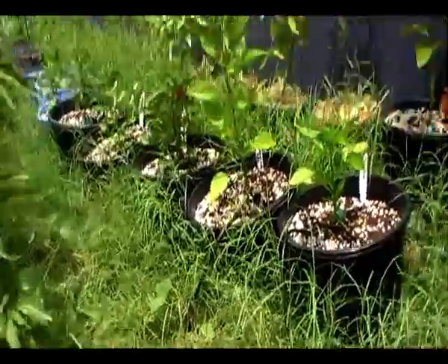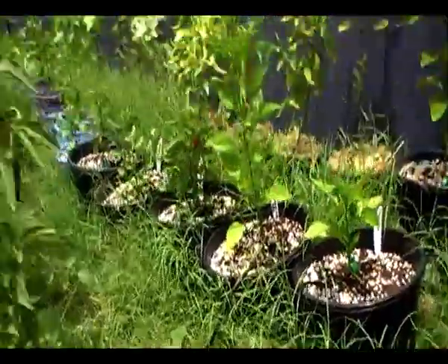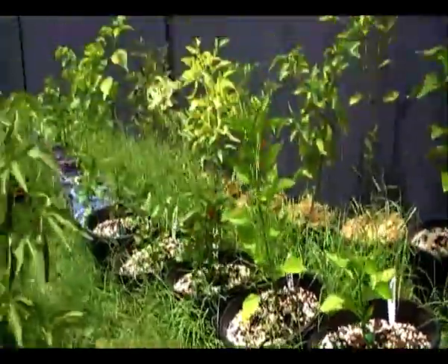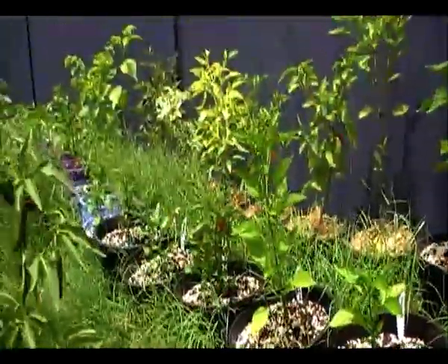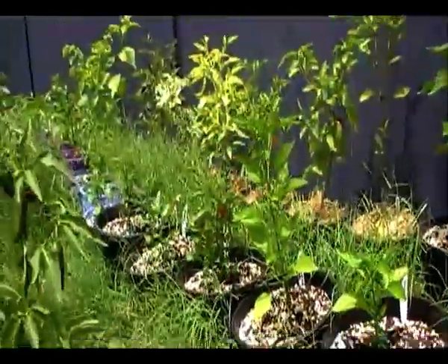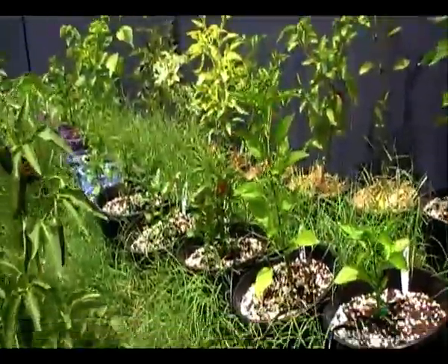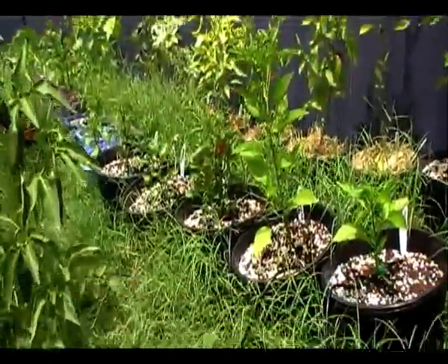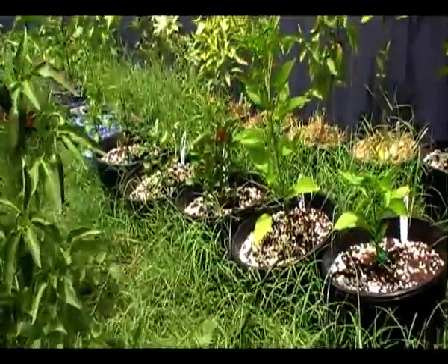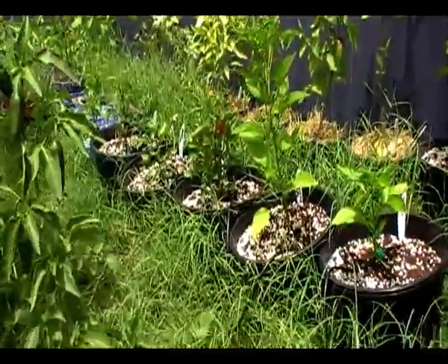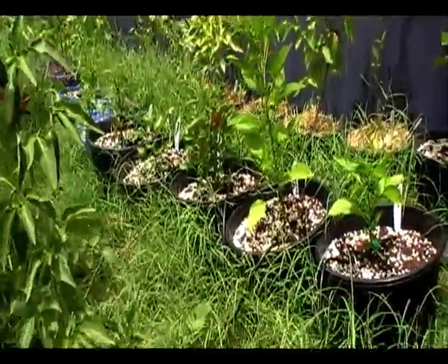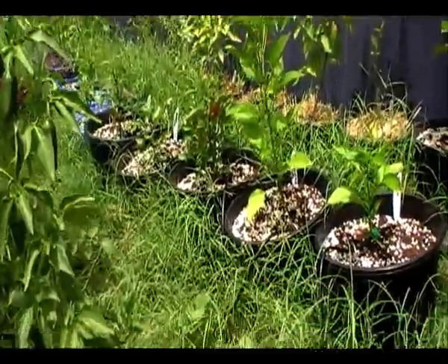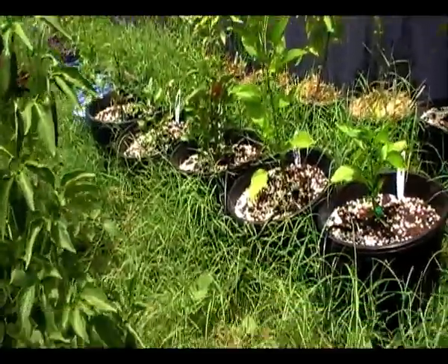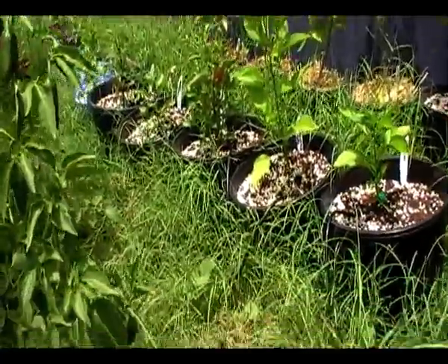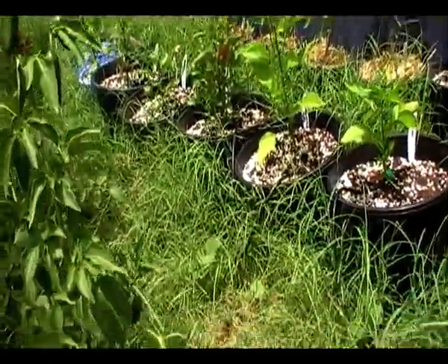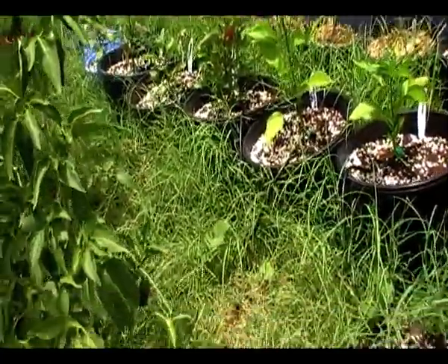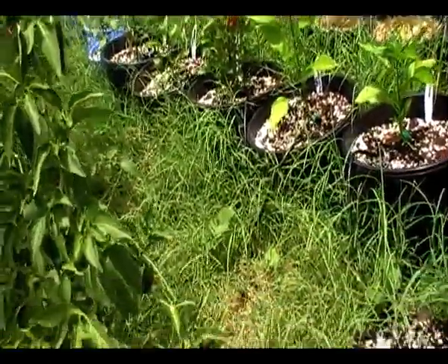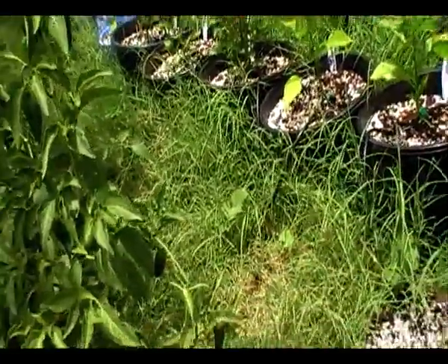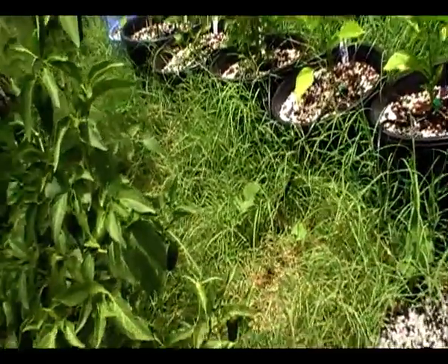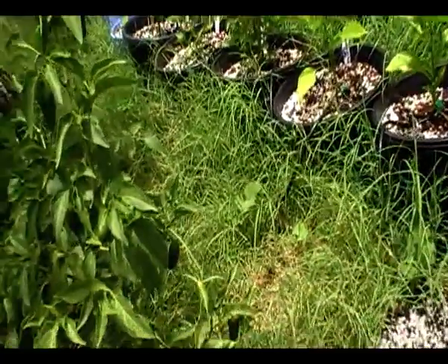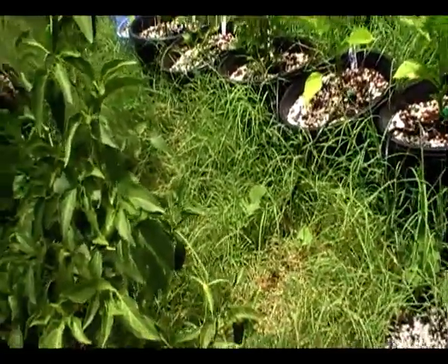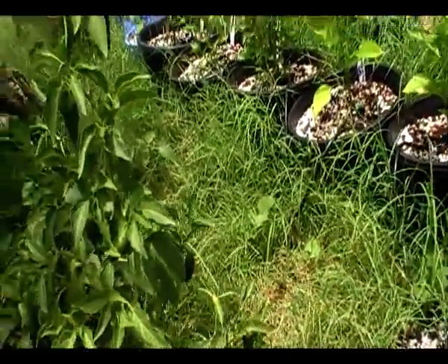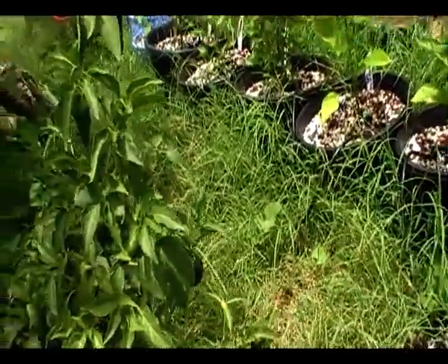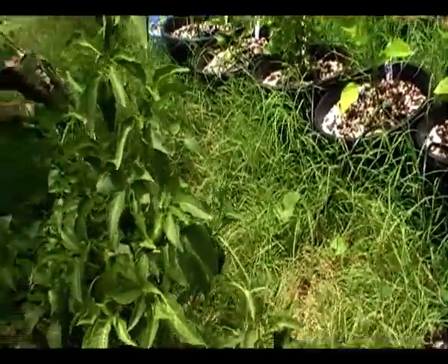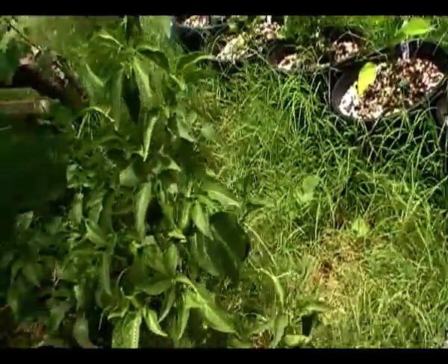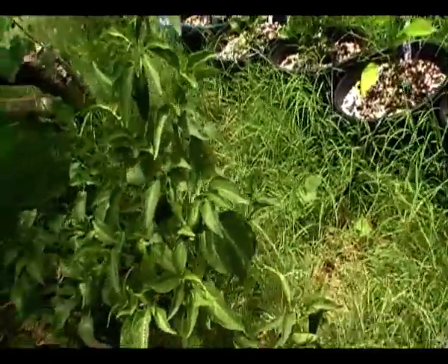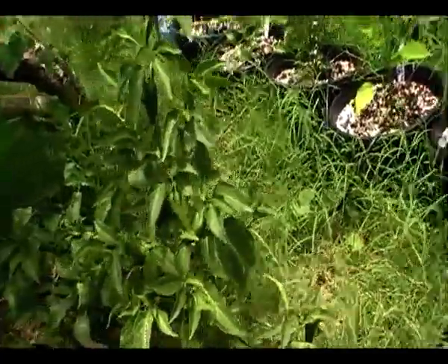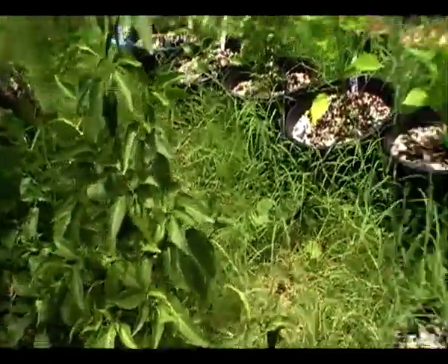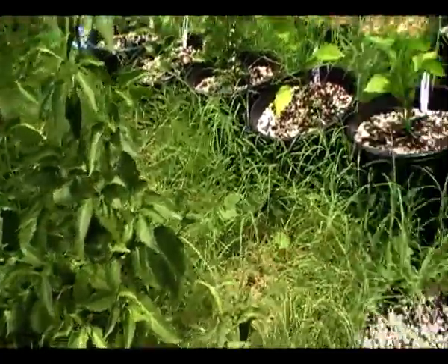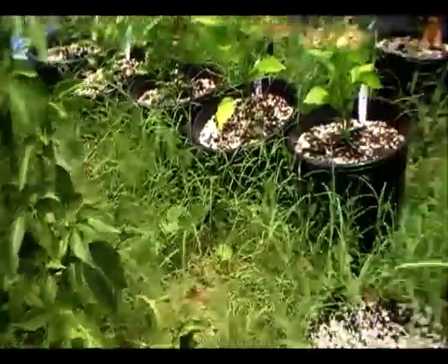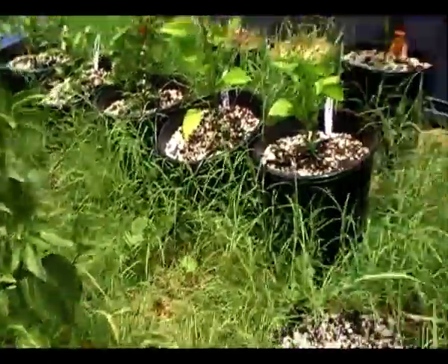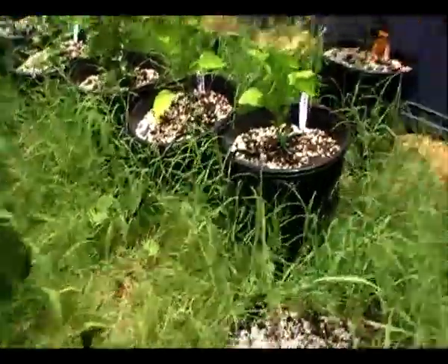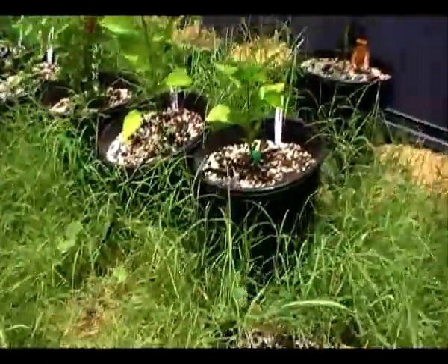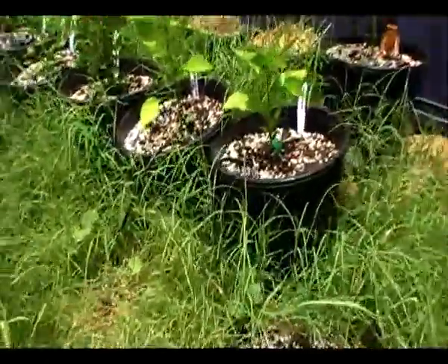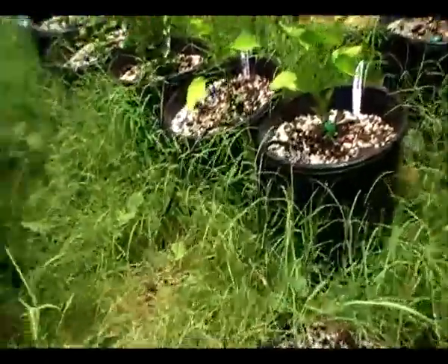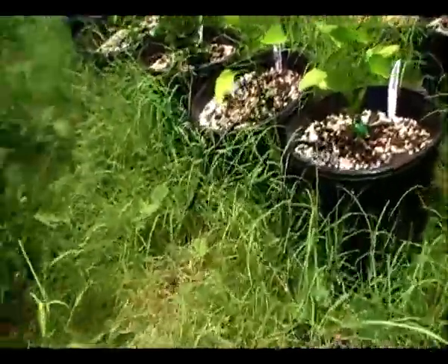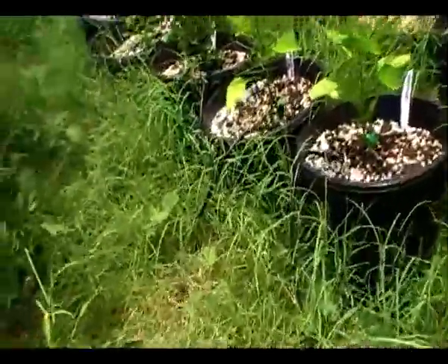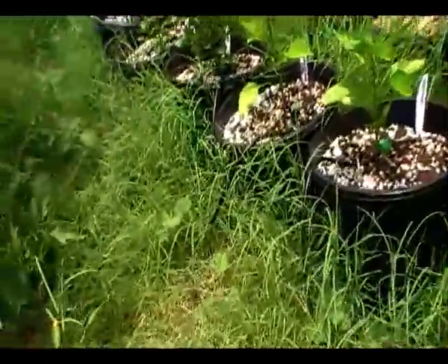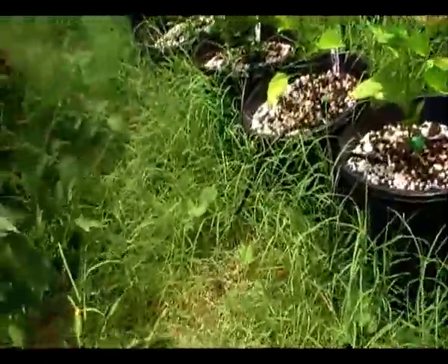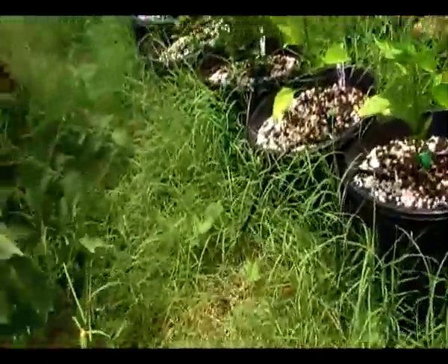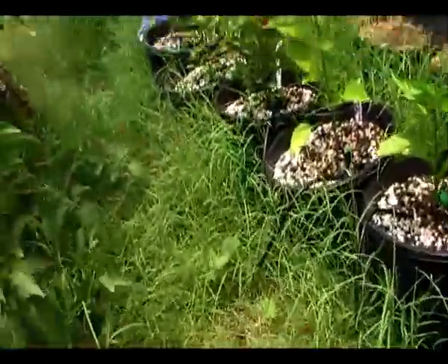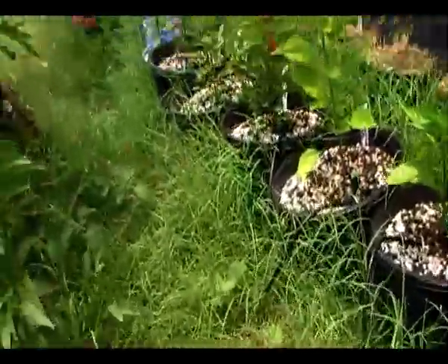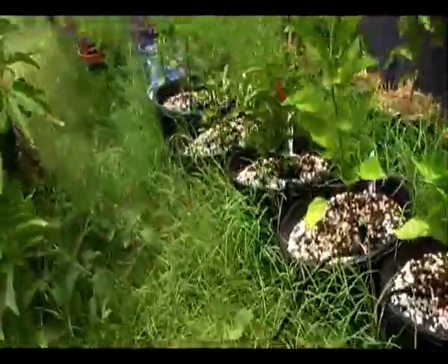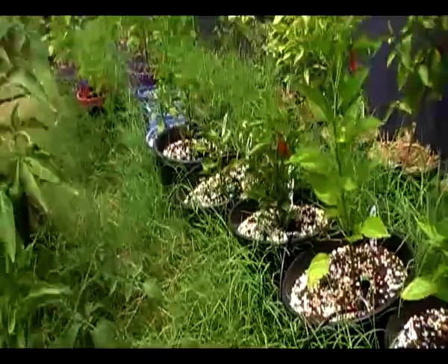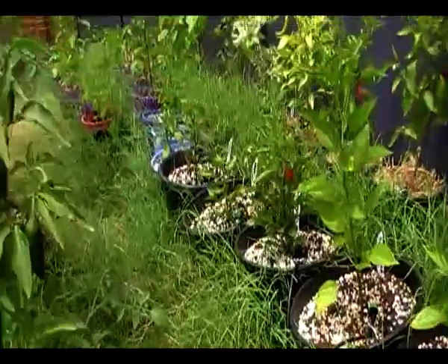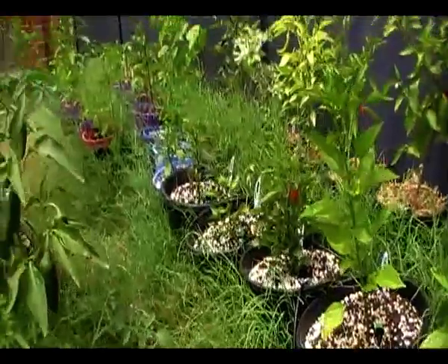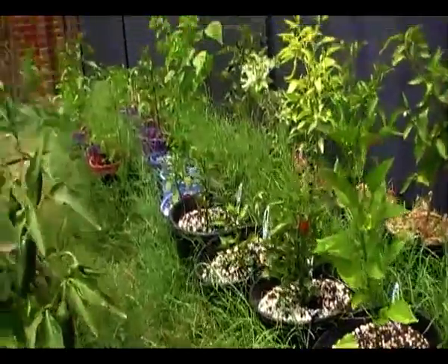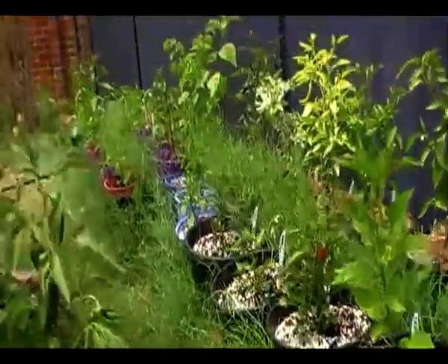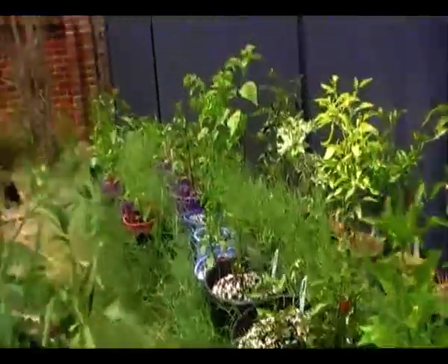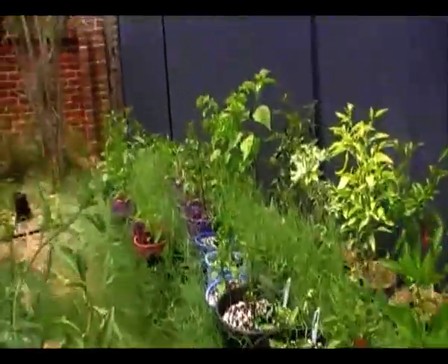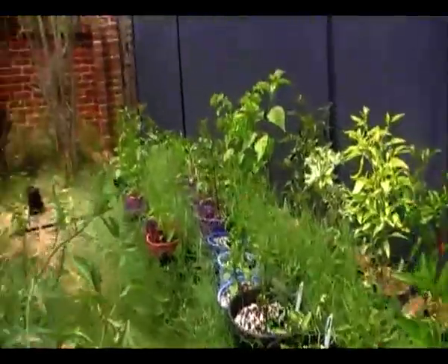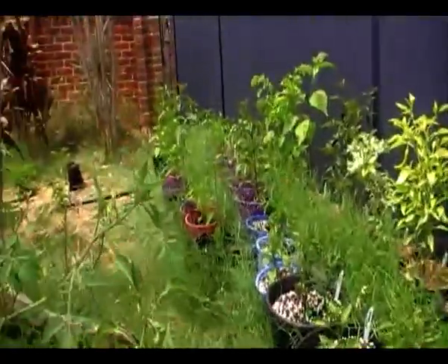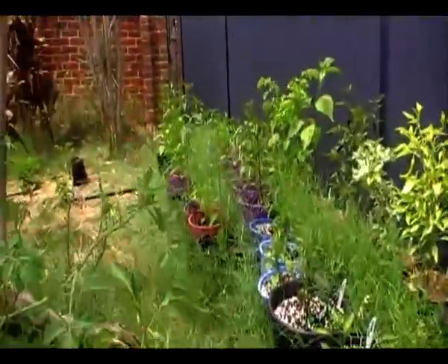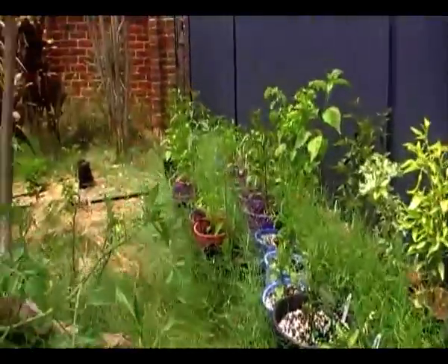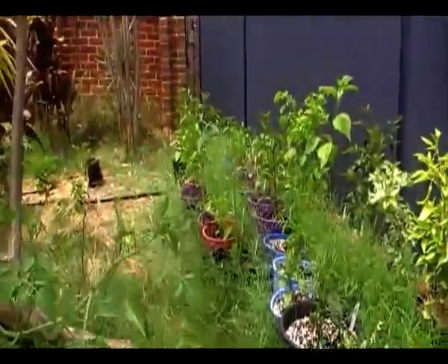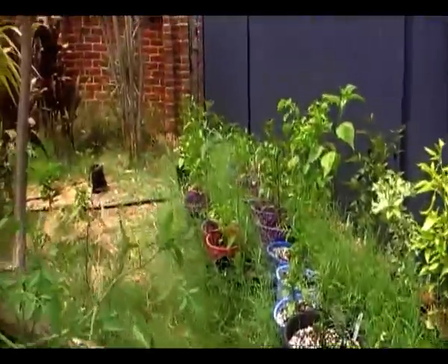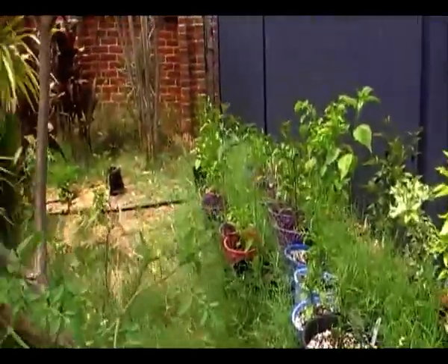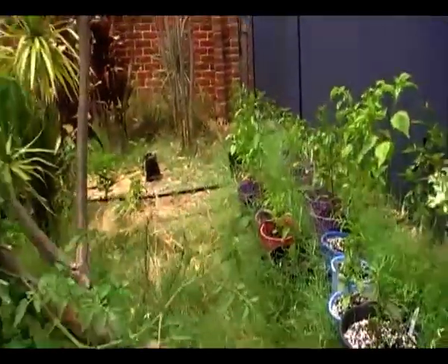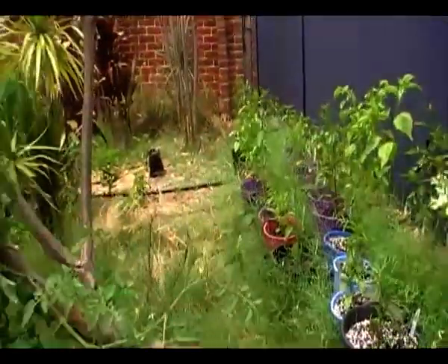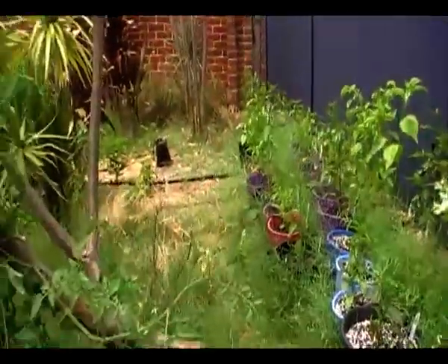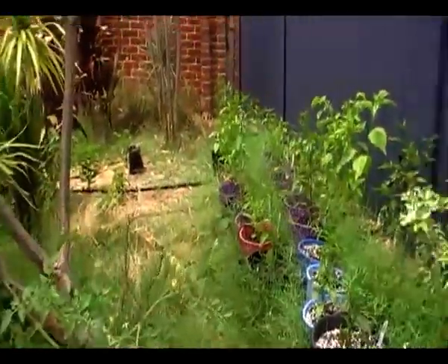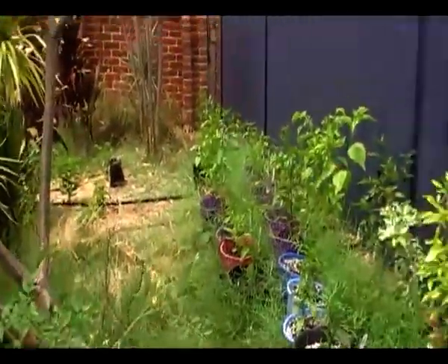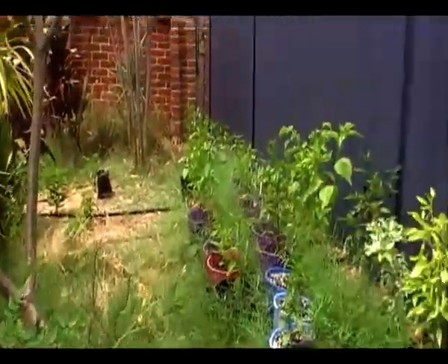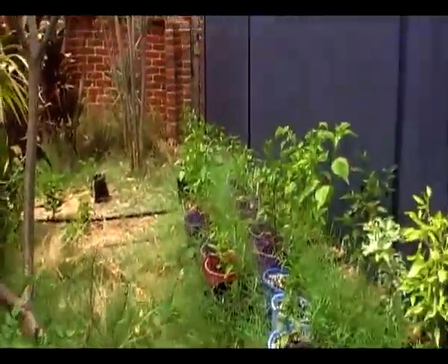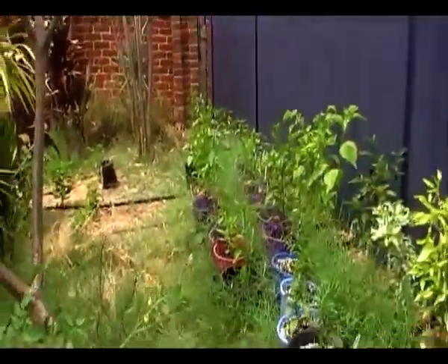Alright, this is Megamoo's Chilli Garden Tour. I'll start off with the ones that have just been potted up.